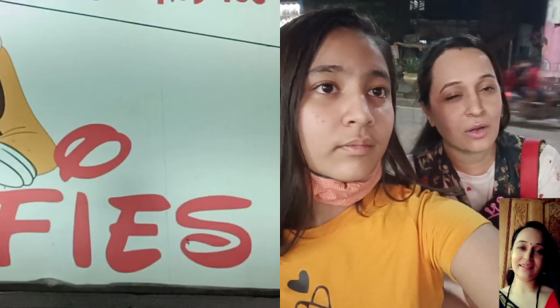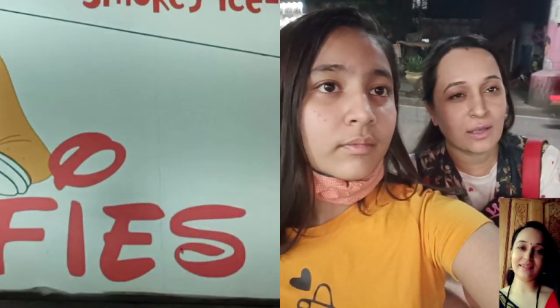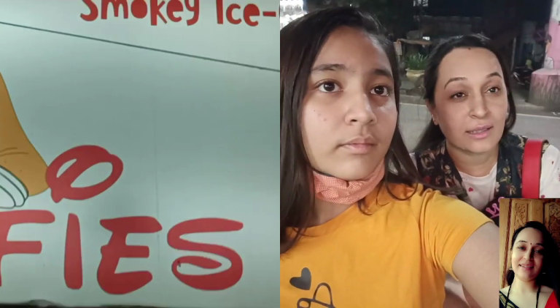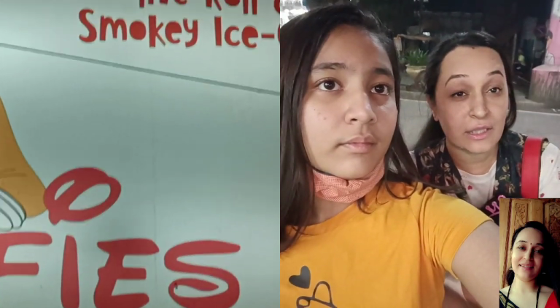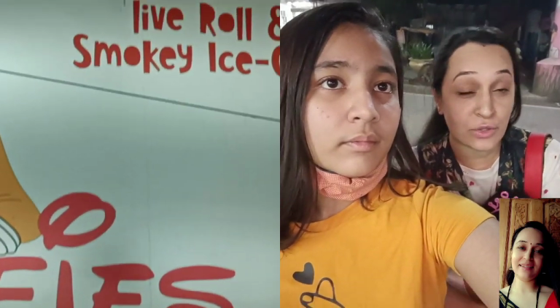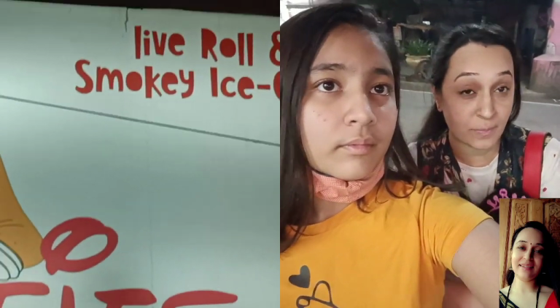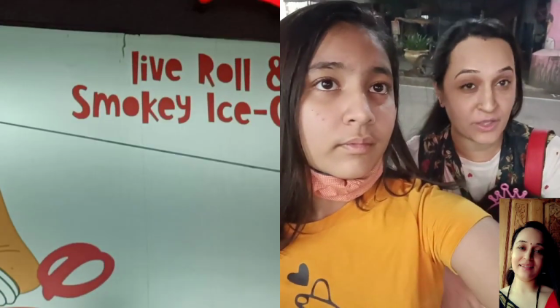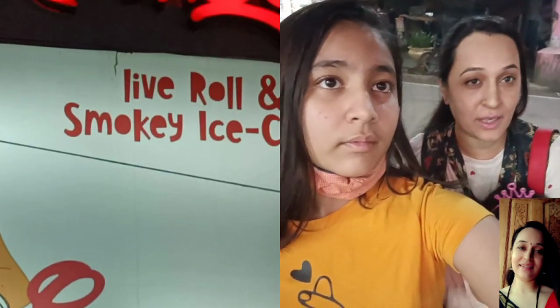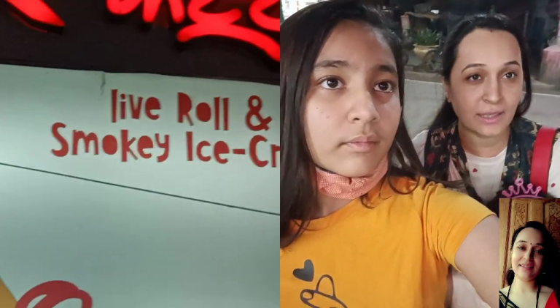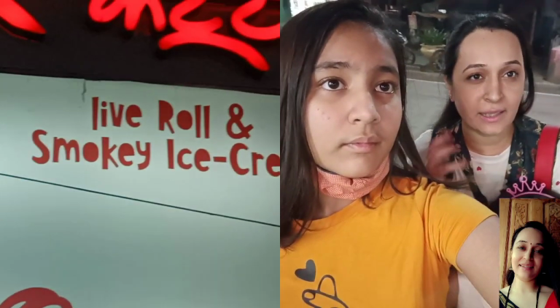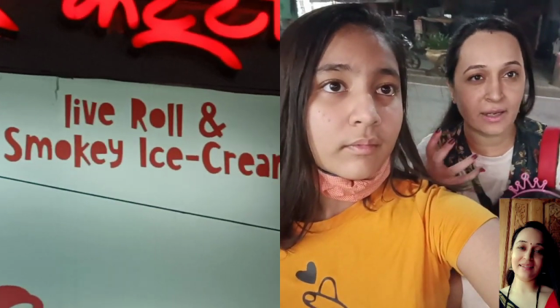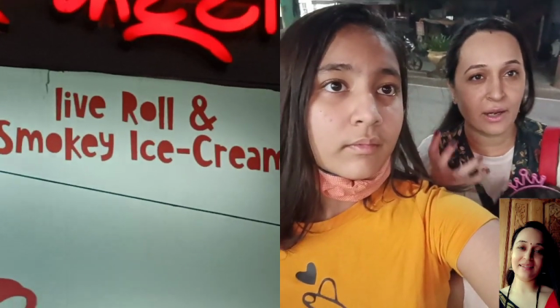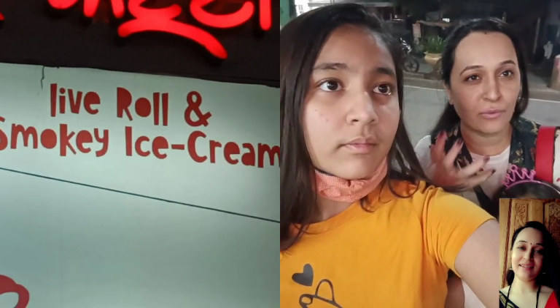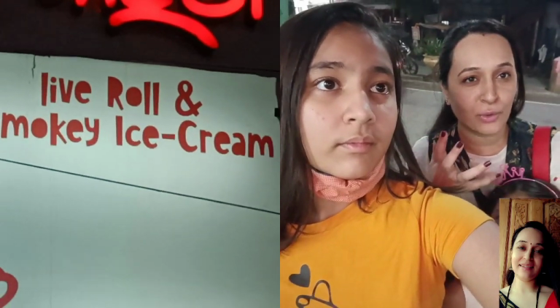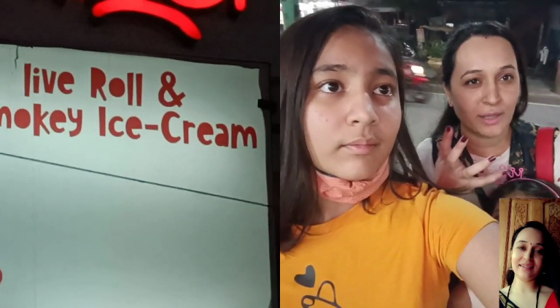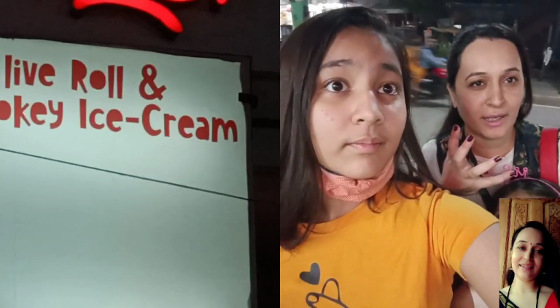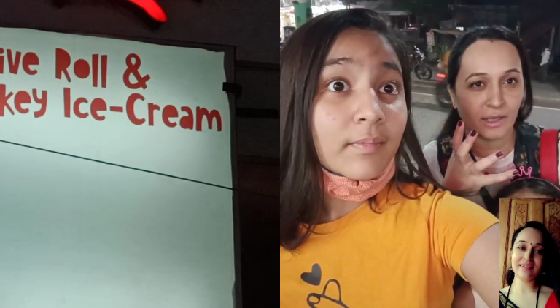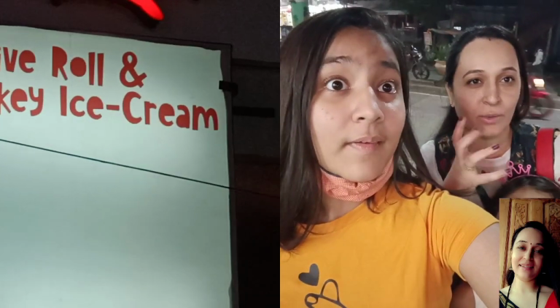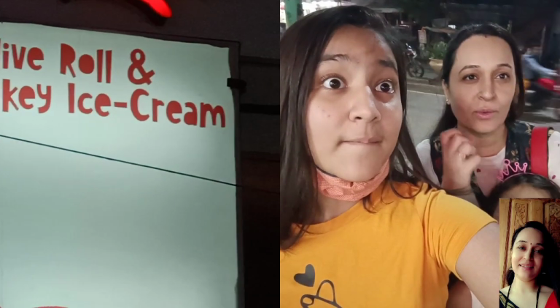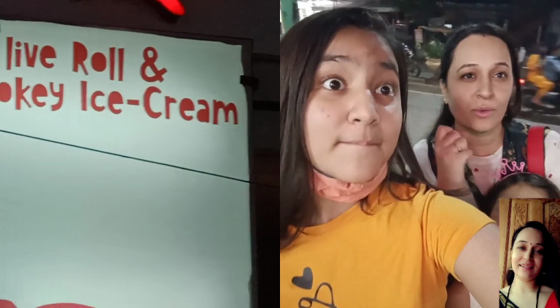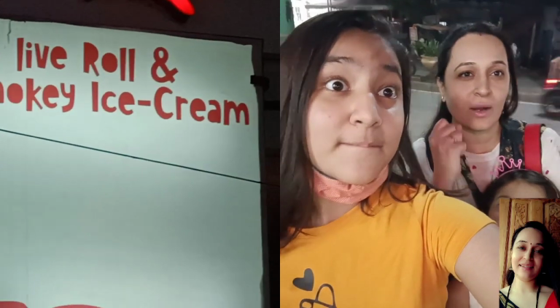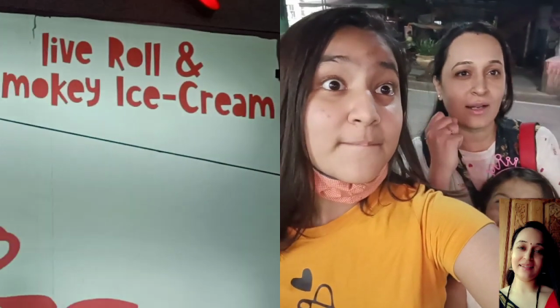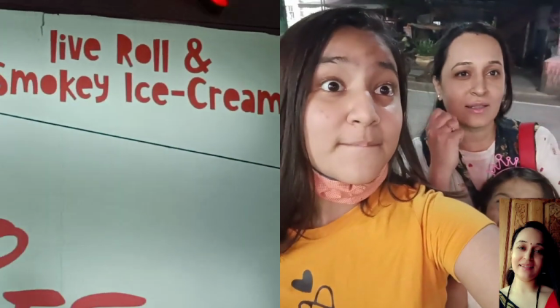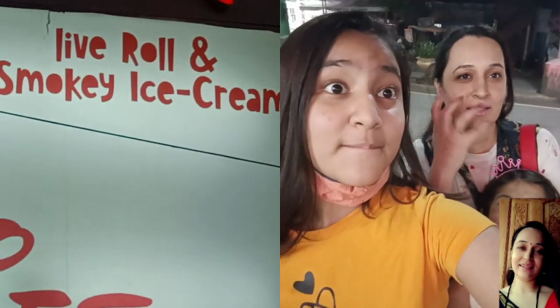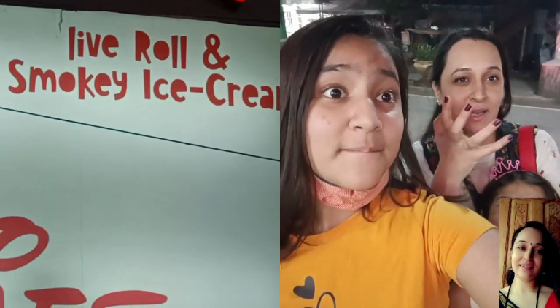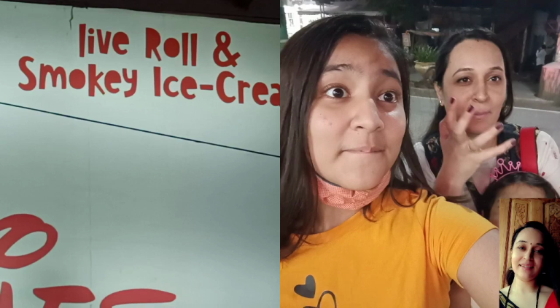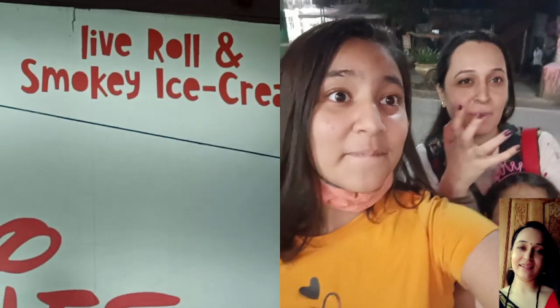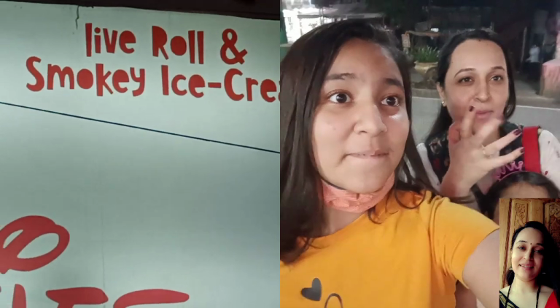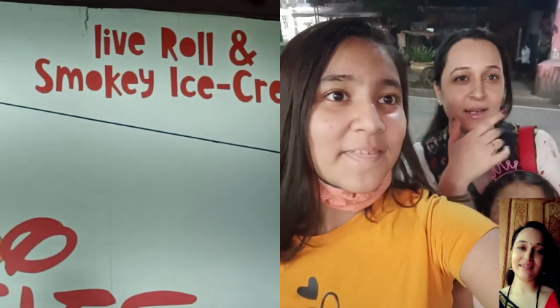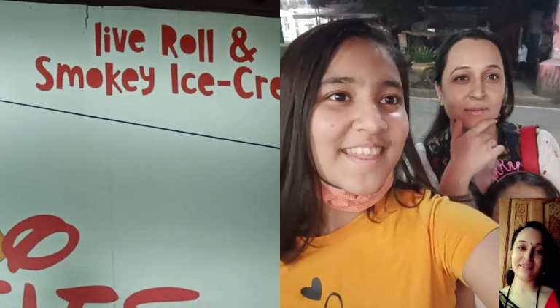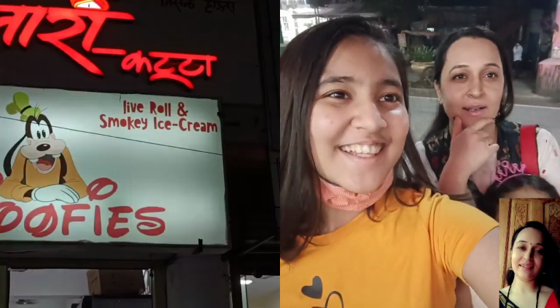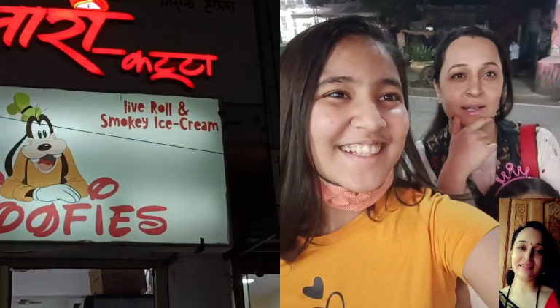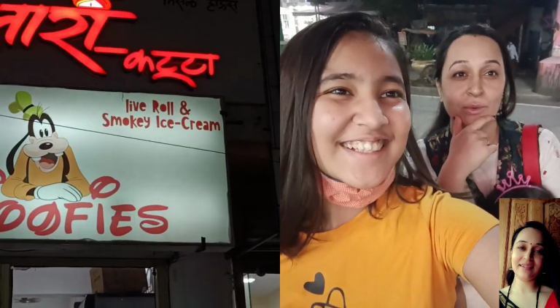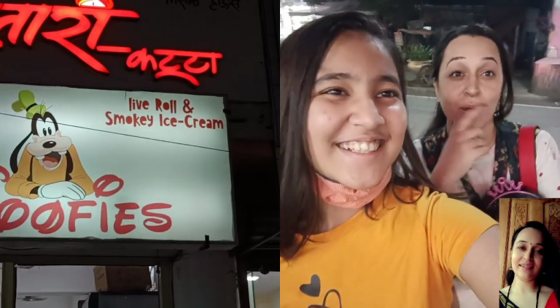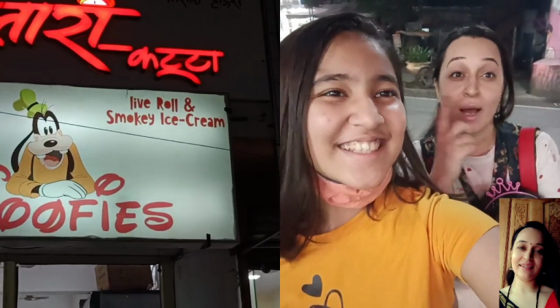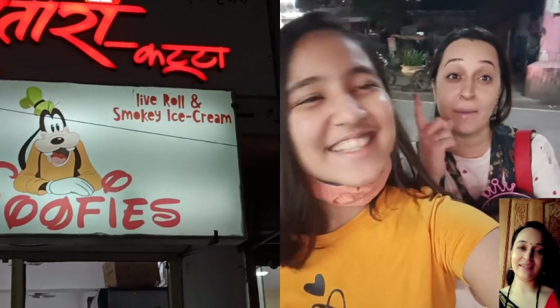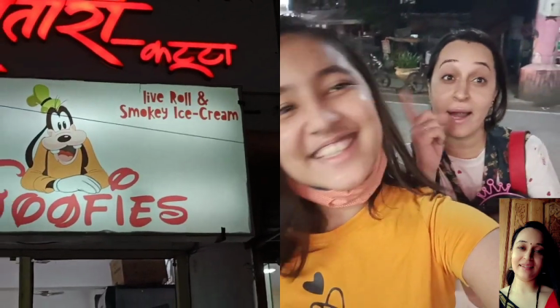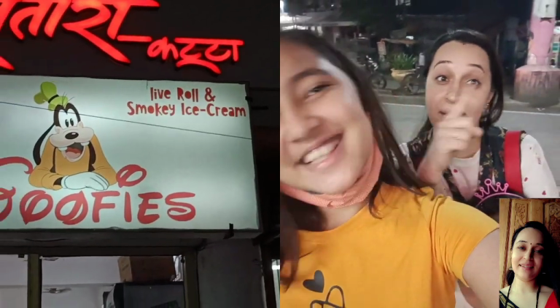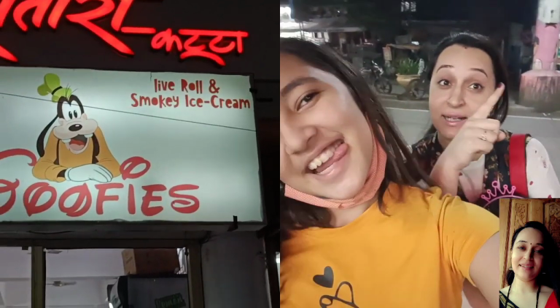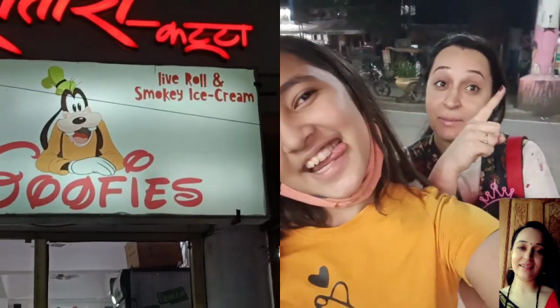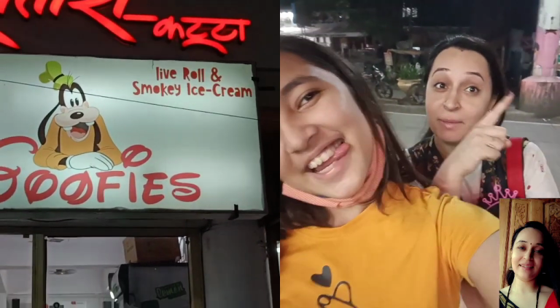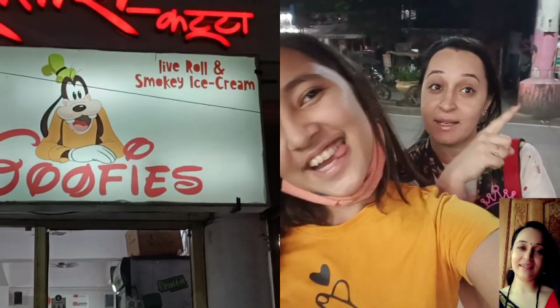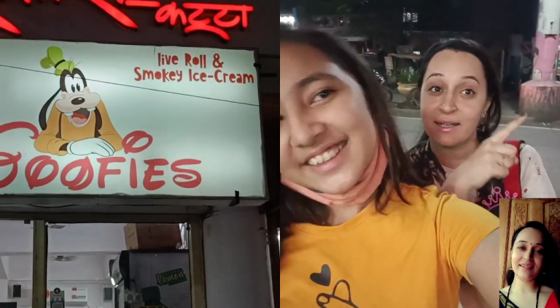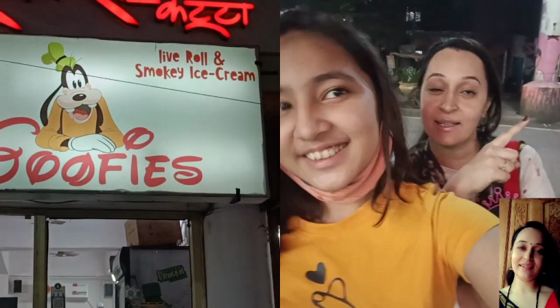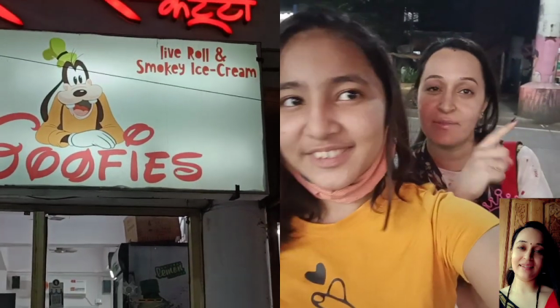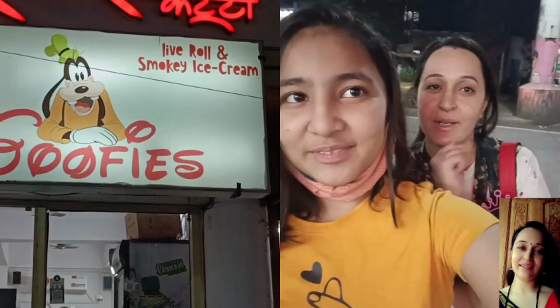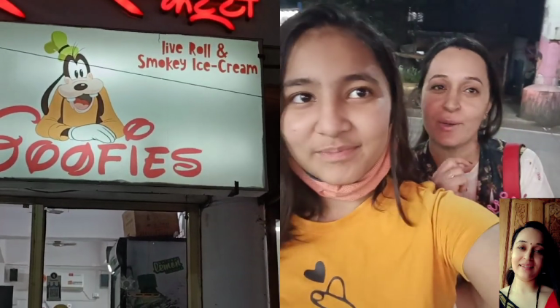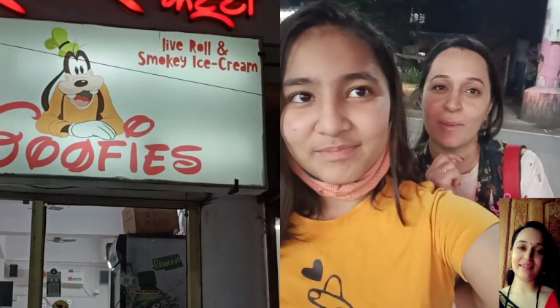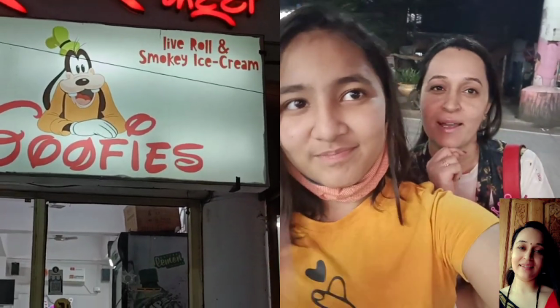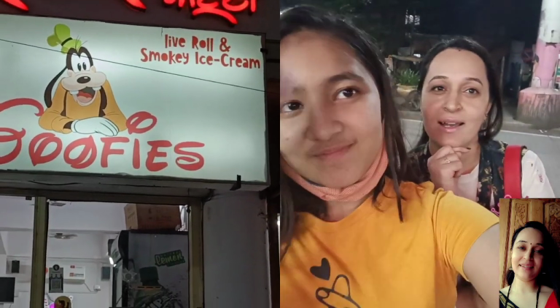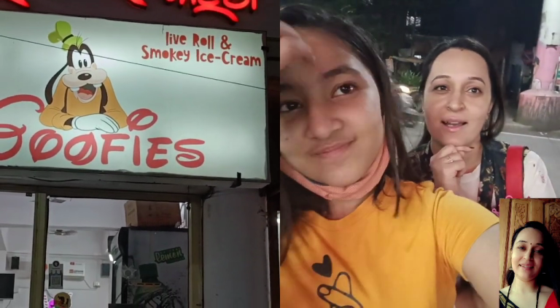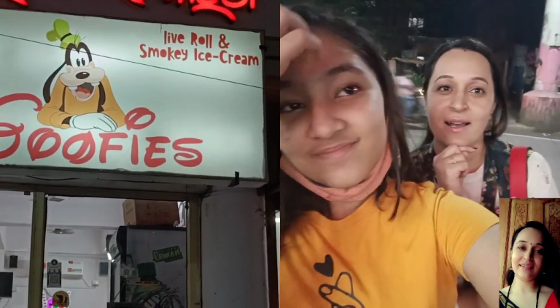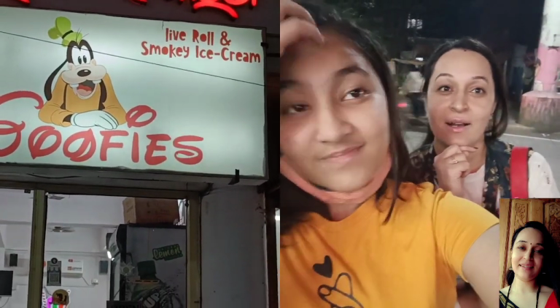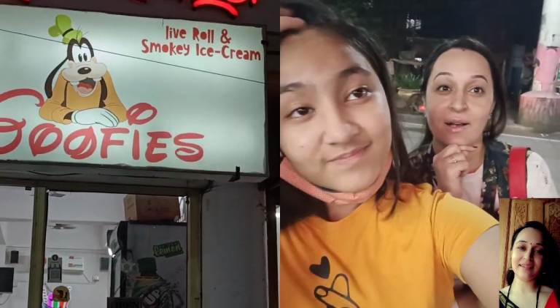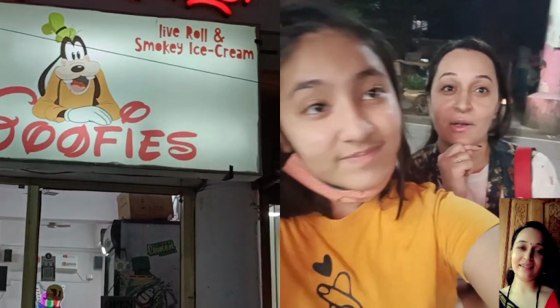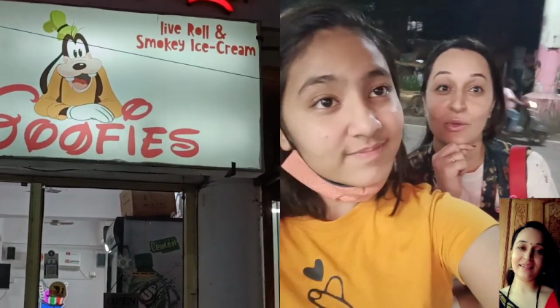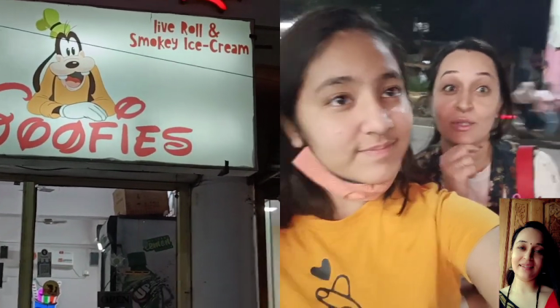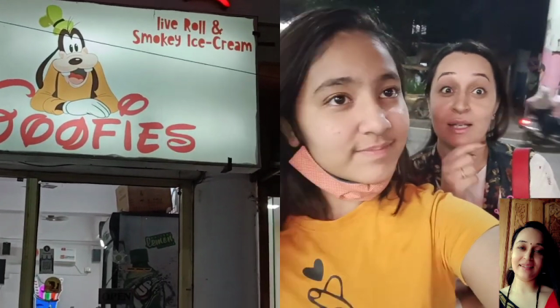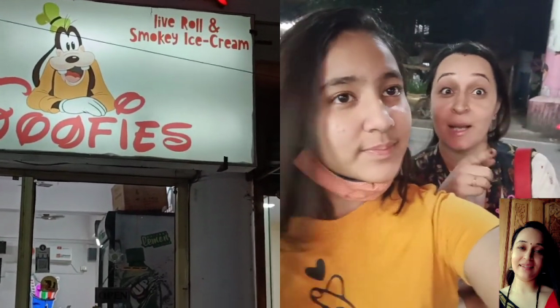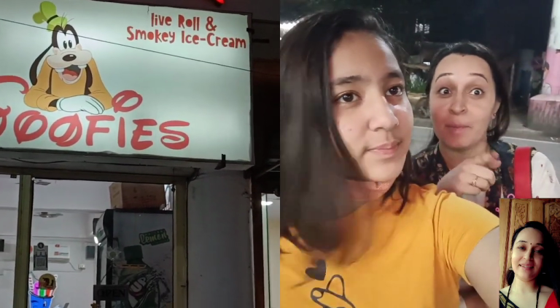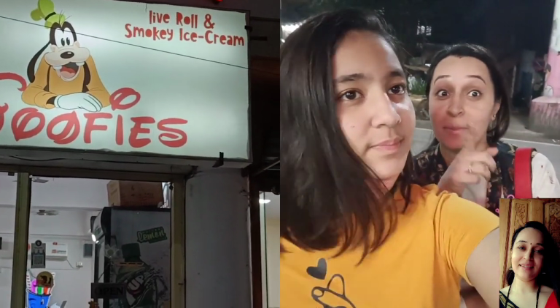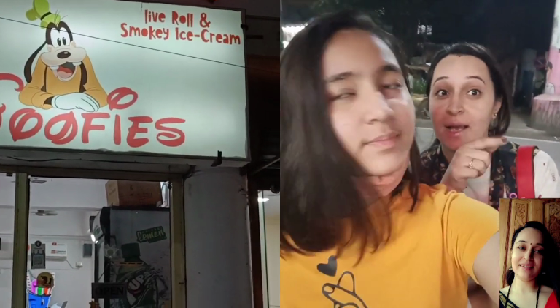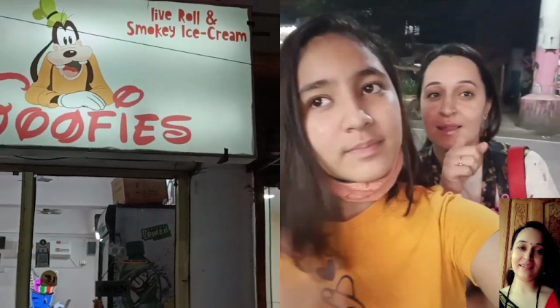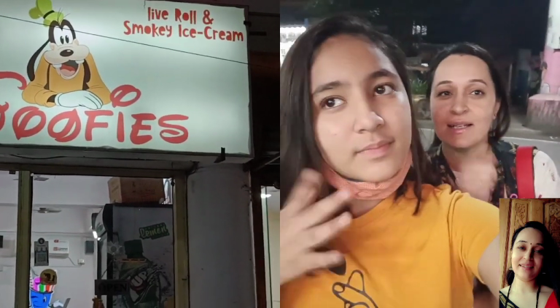You will find the speciality of Goopies here. Let's go inside.